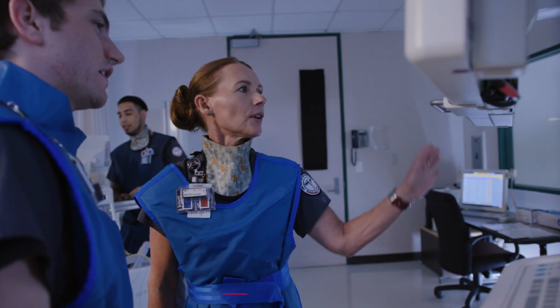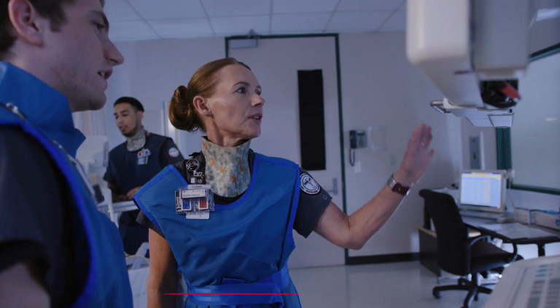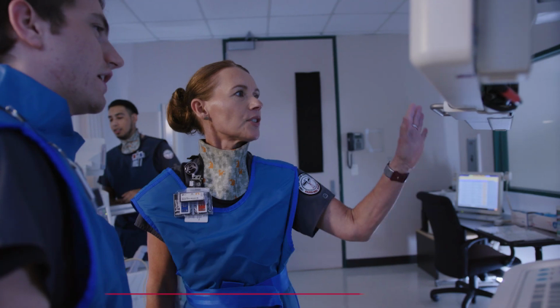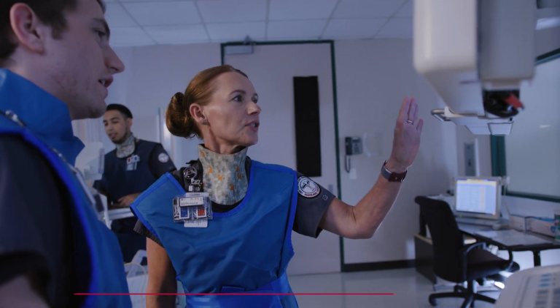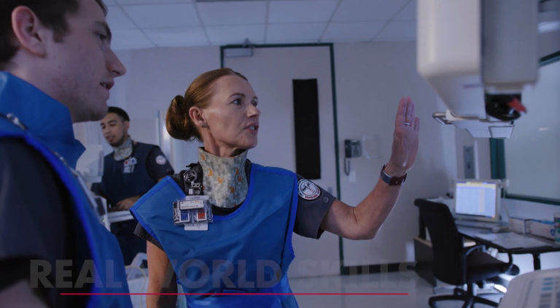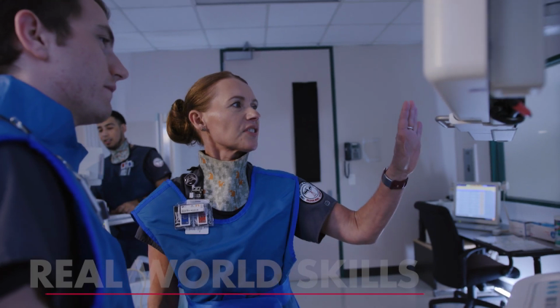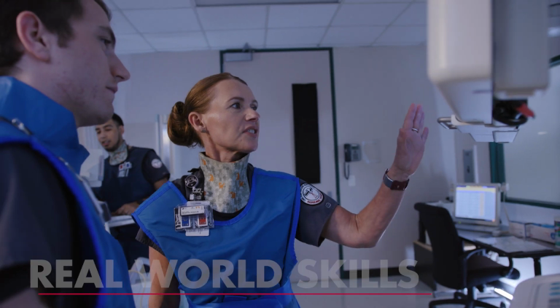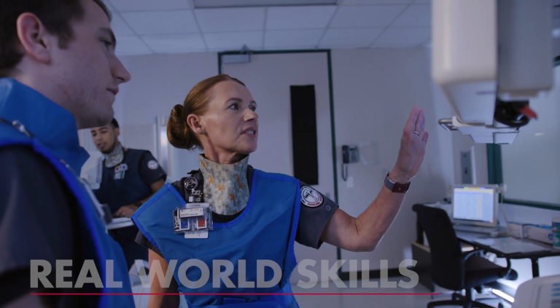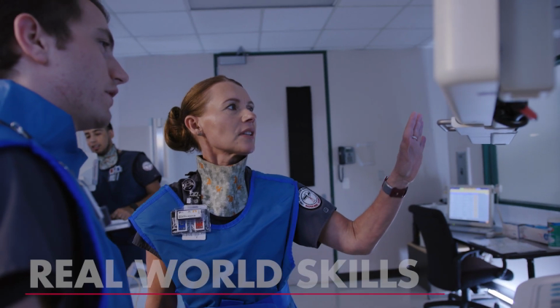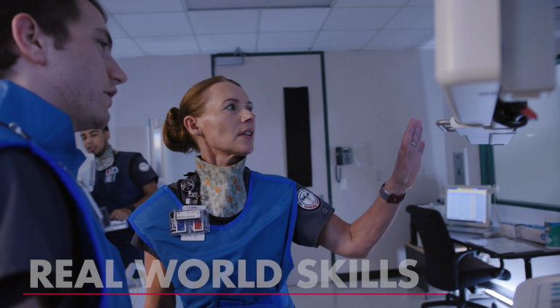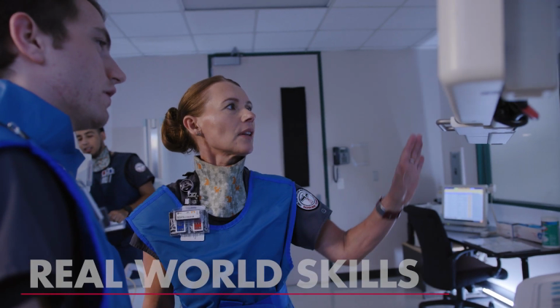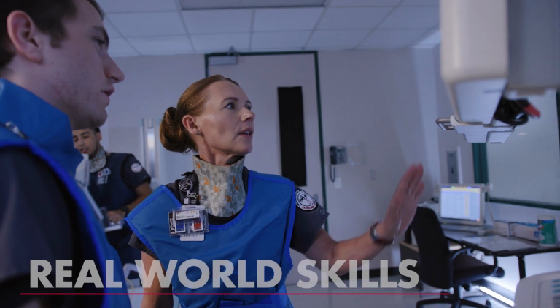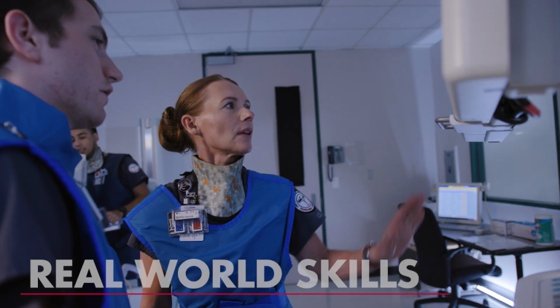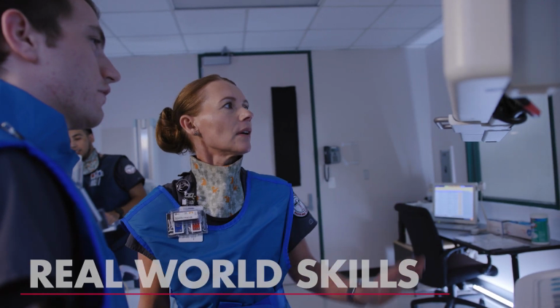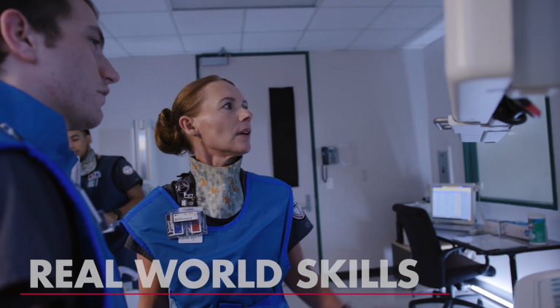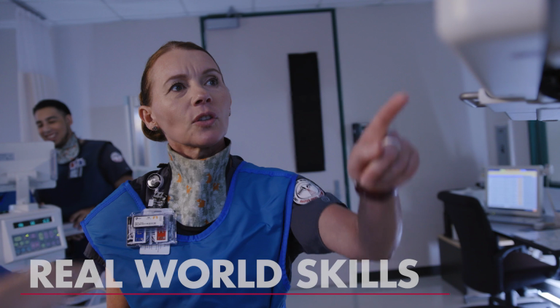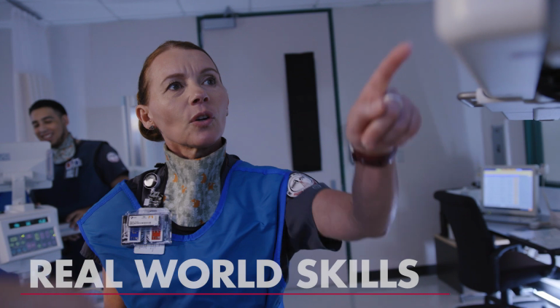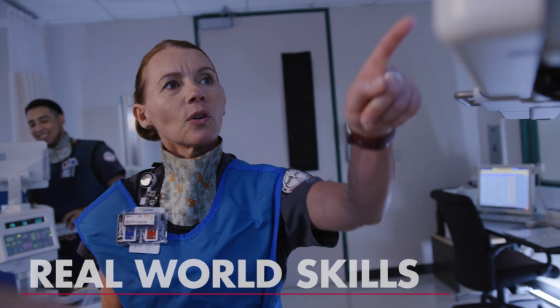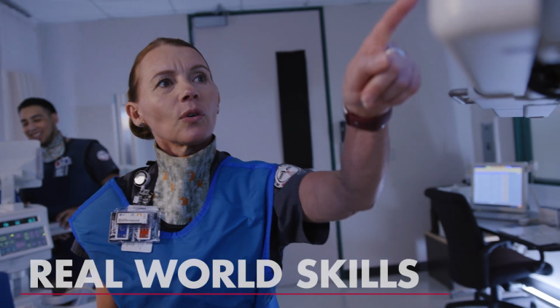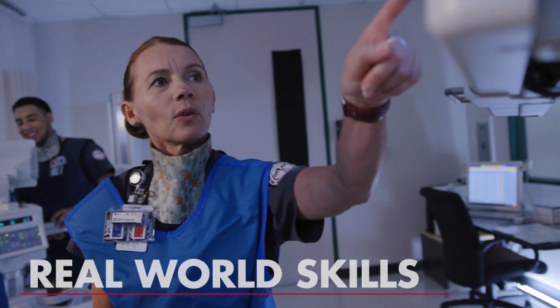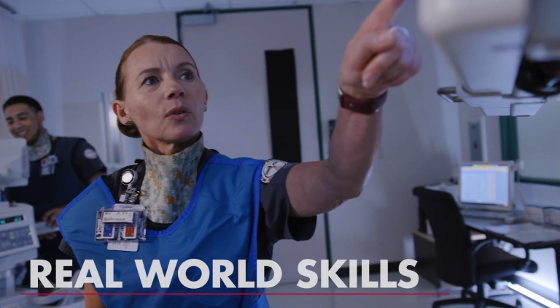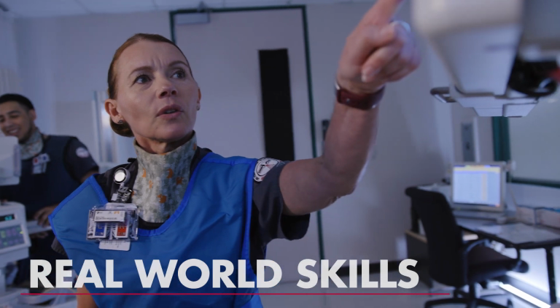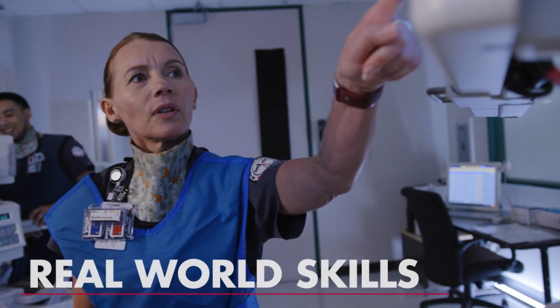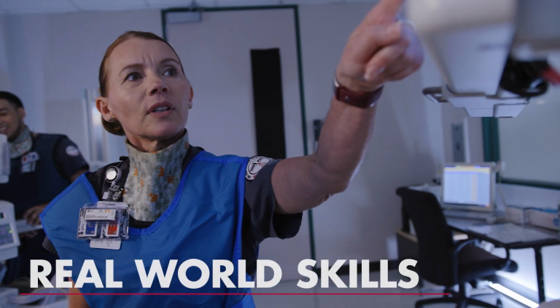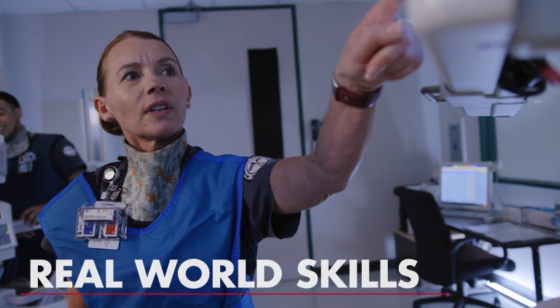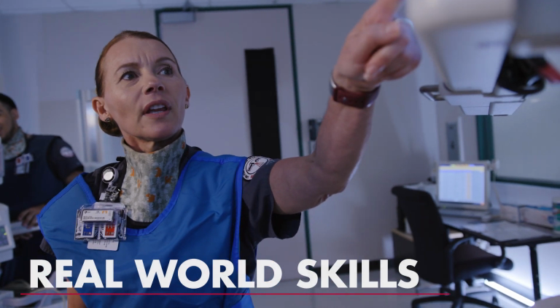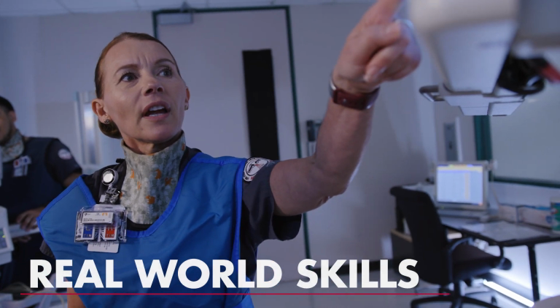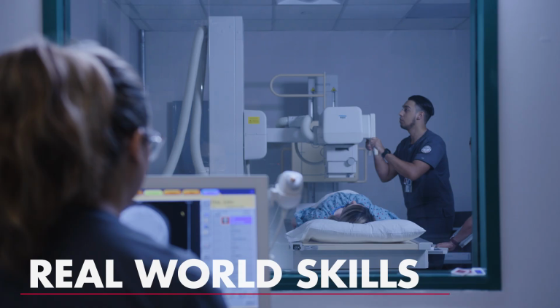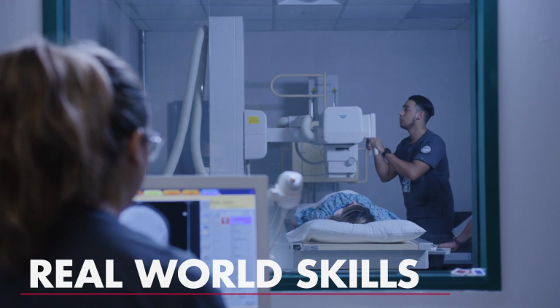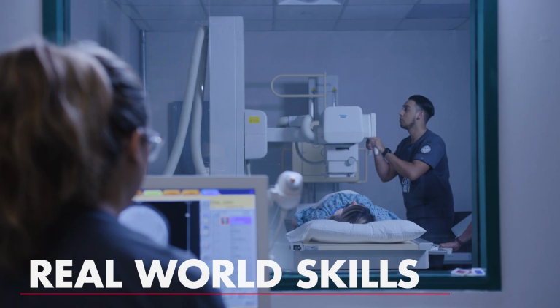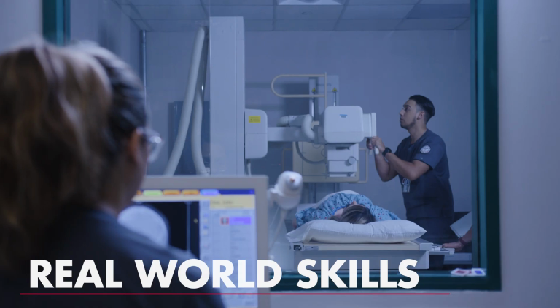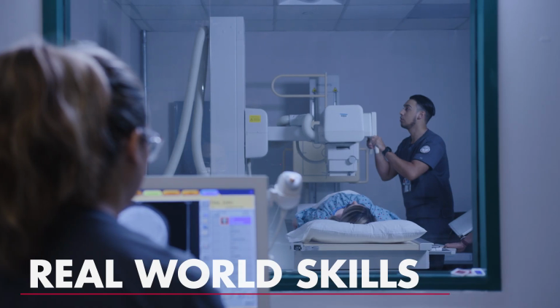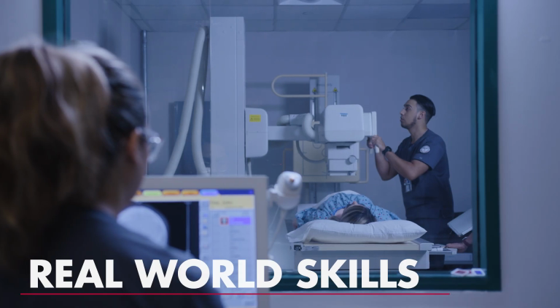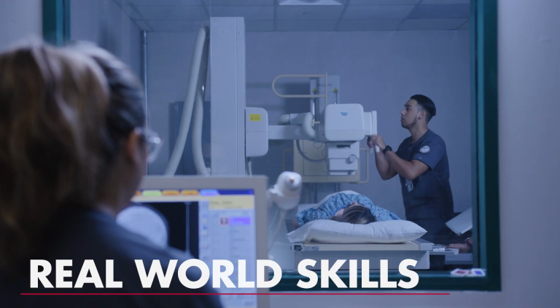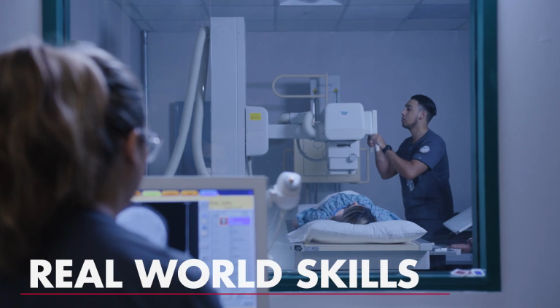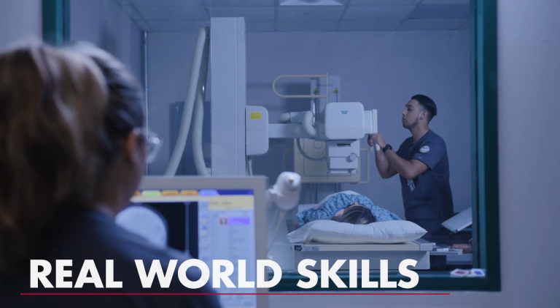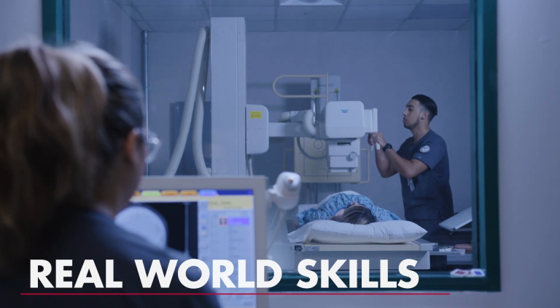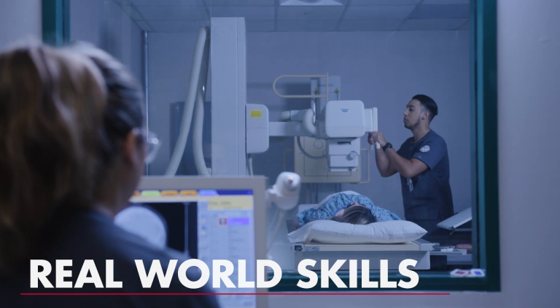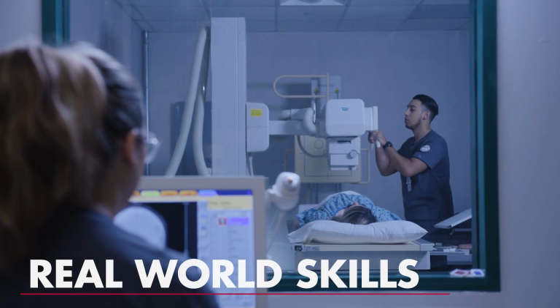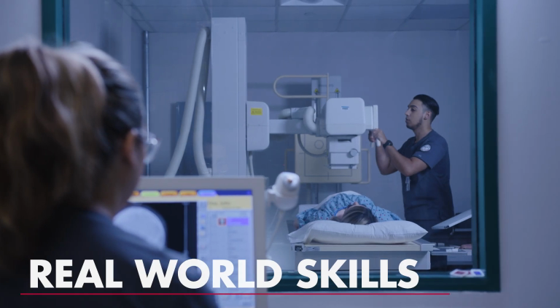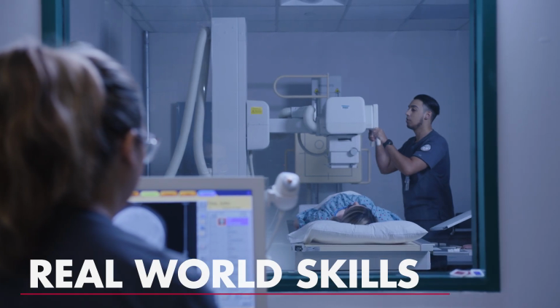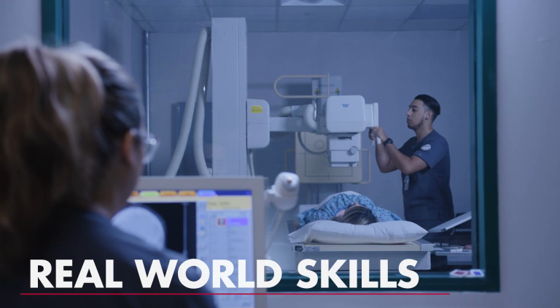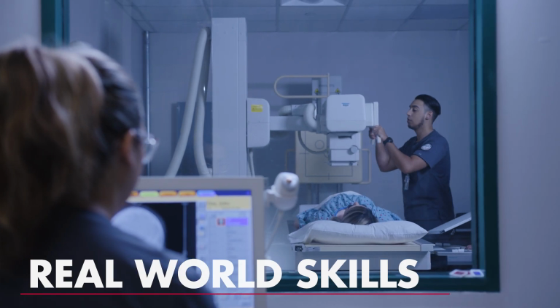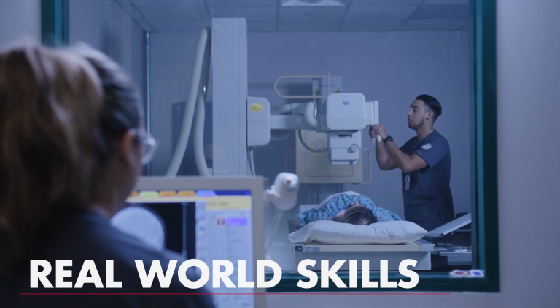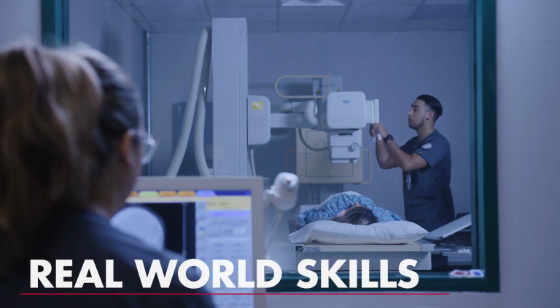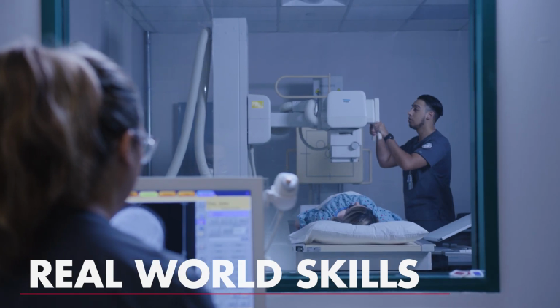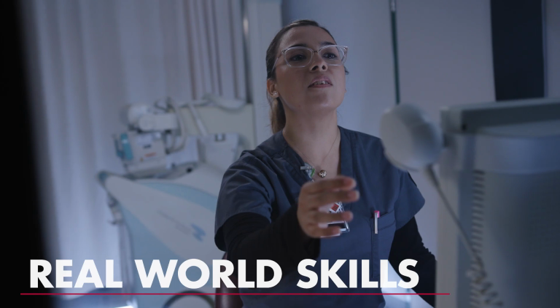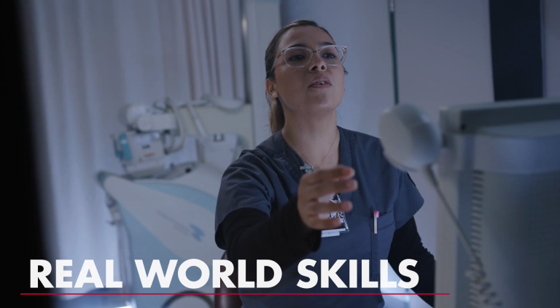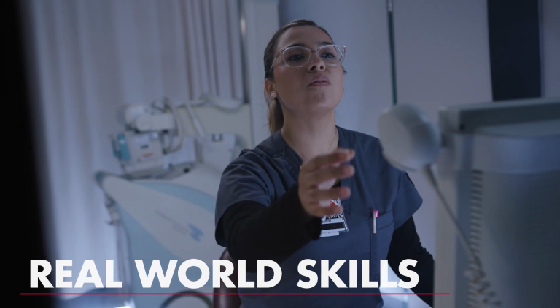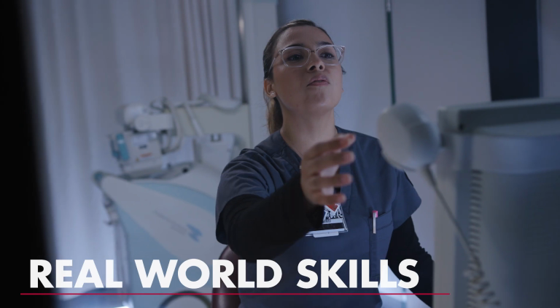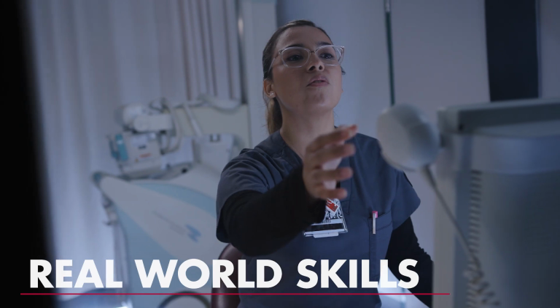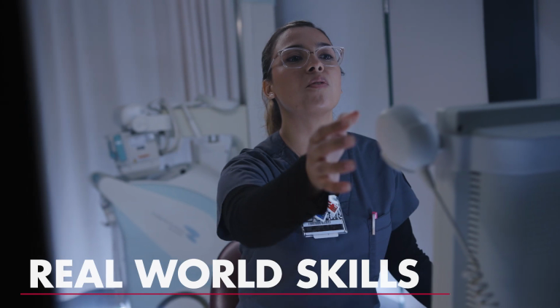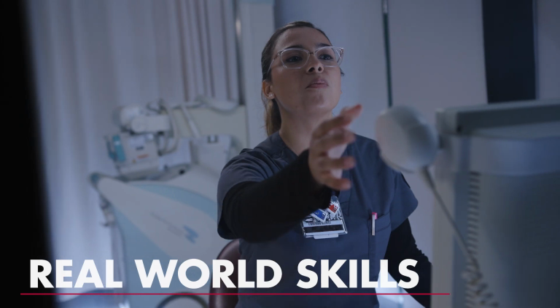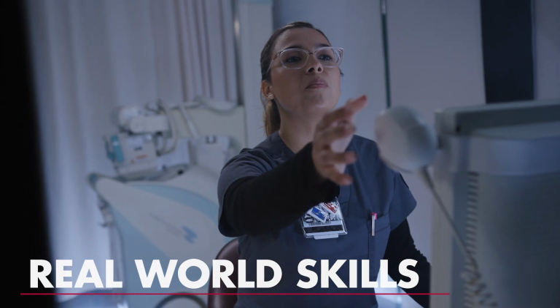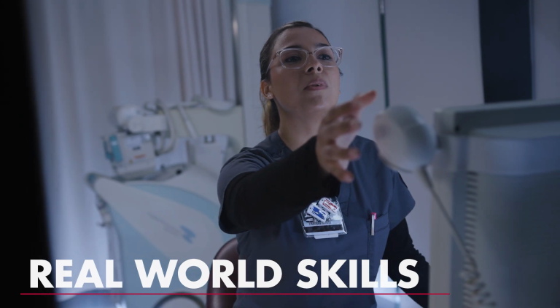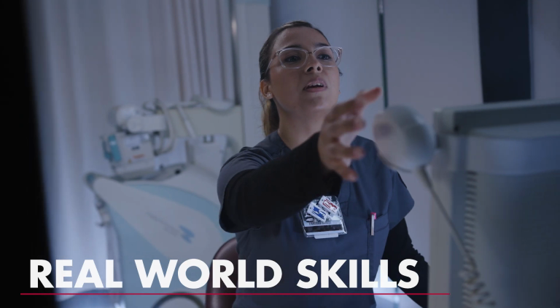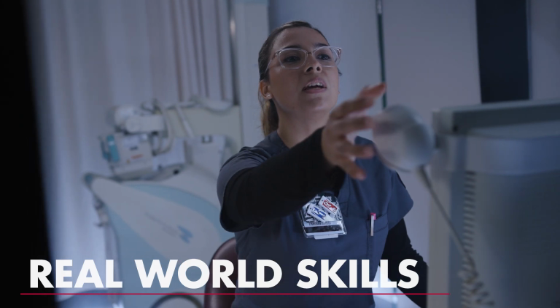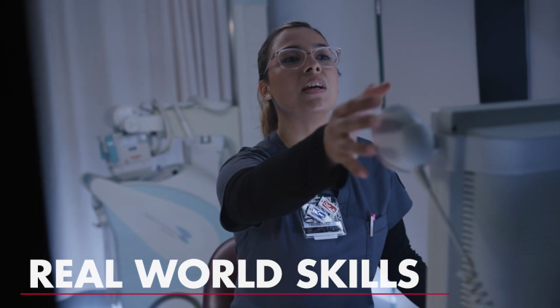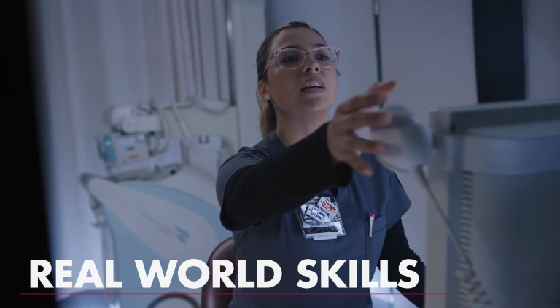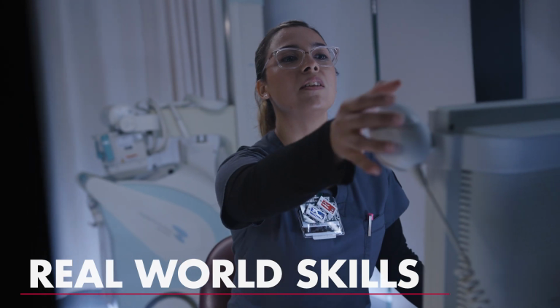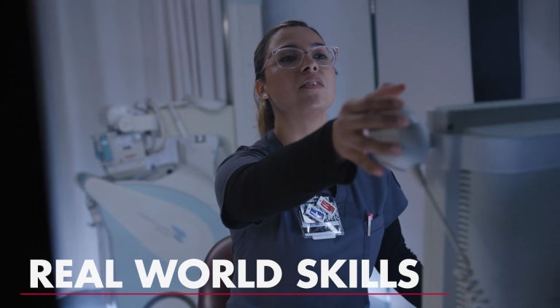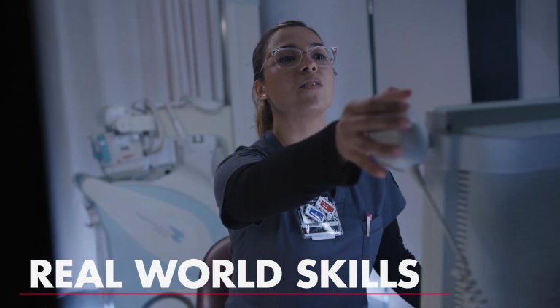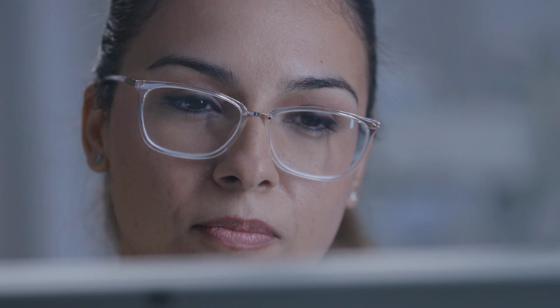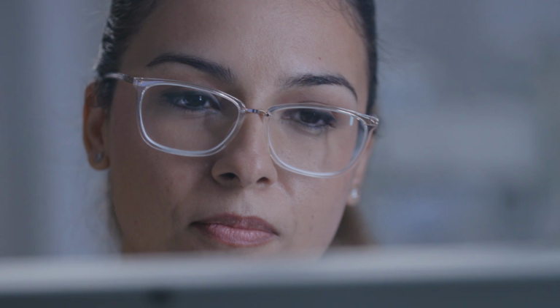Plus real-world experience, participating in clinic rotations and taking diagnostic images. At Lone Star, we can help you see through the obstacles in your way and start your journey in this high-paying field.